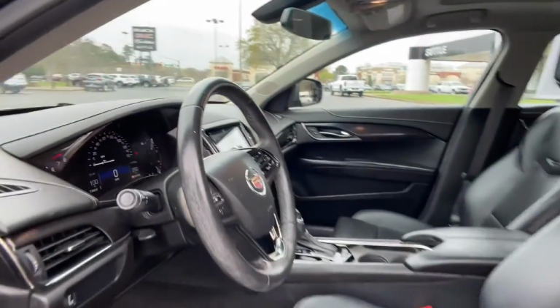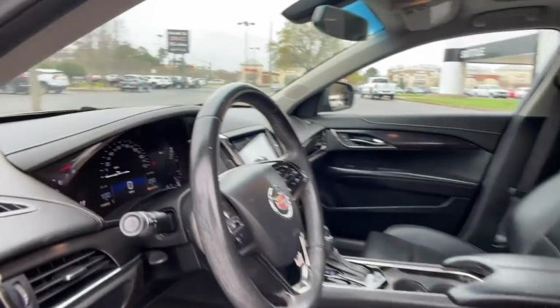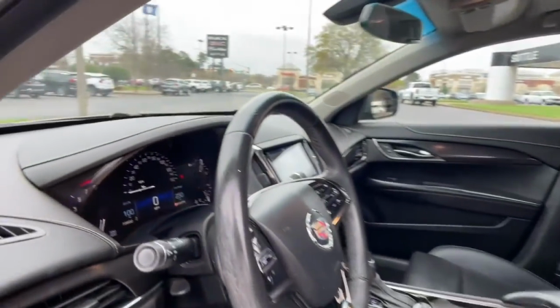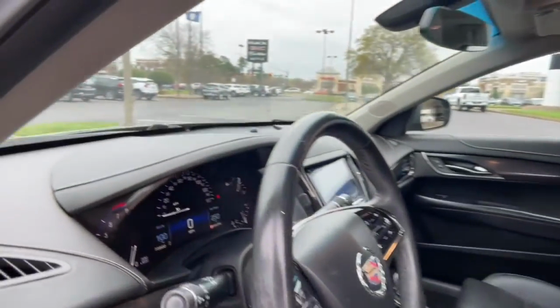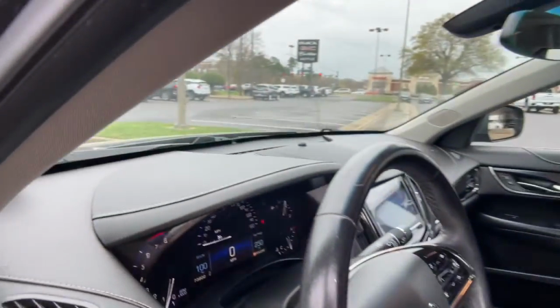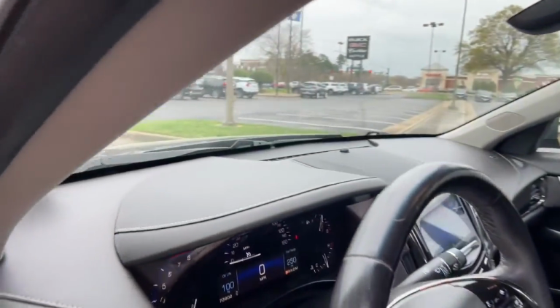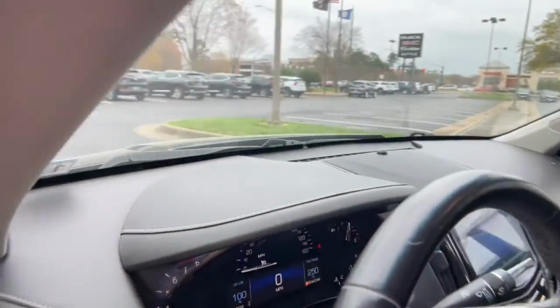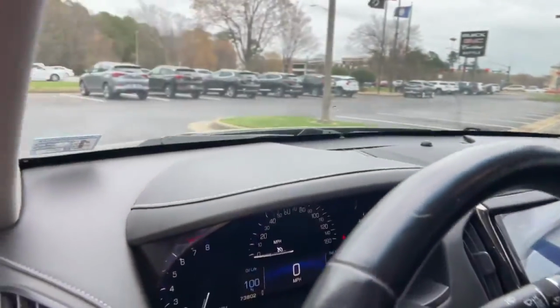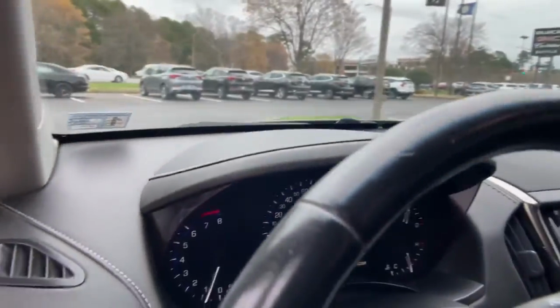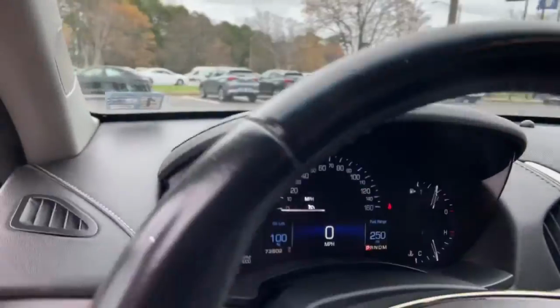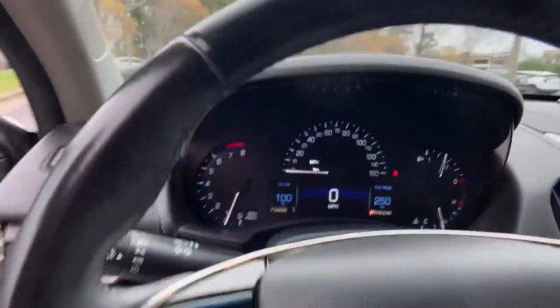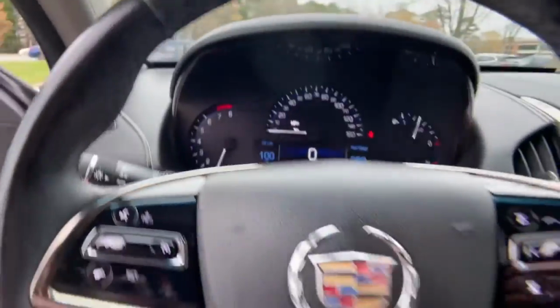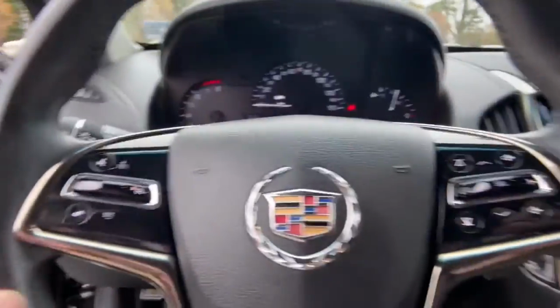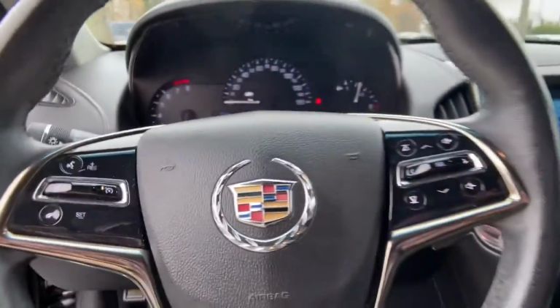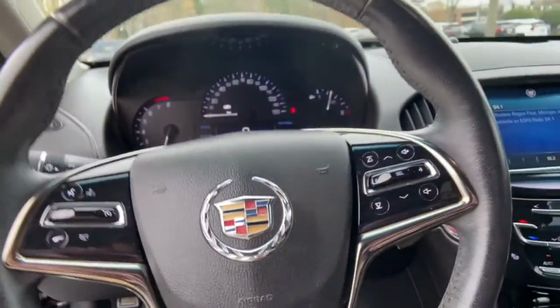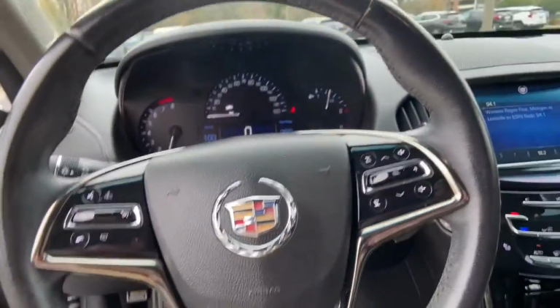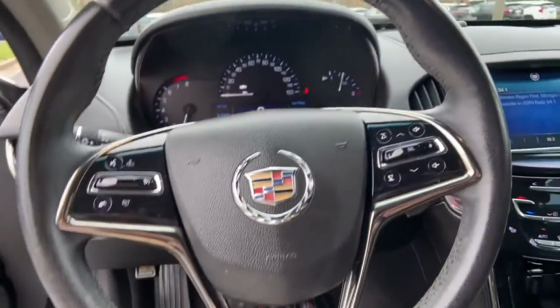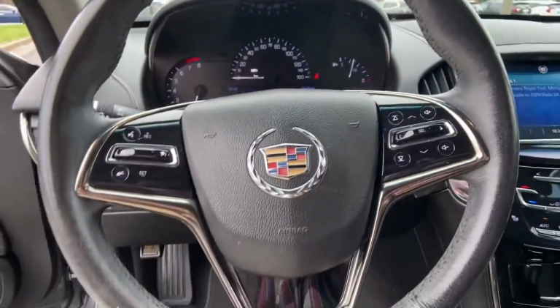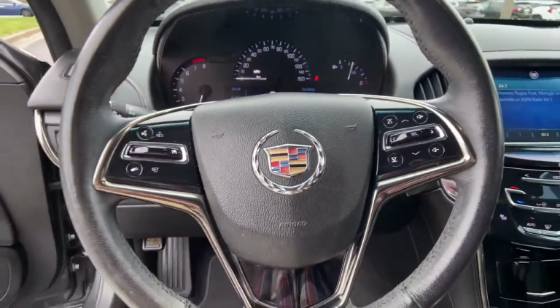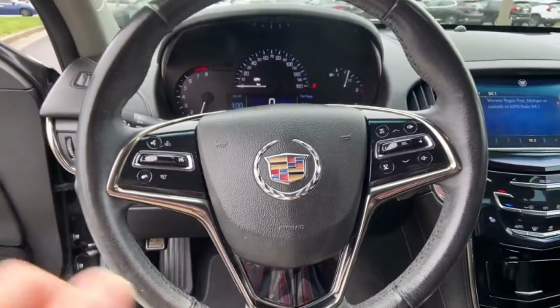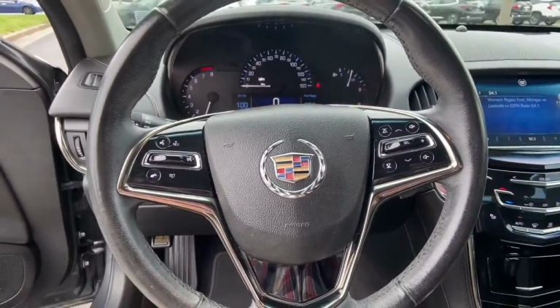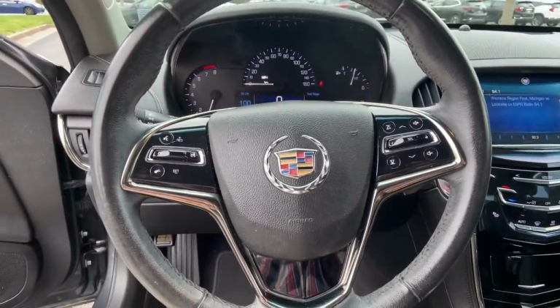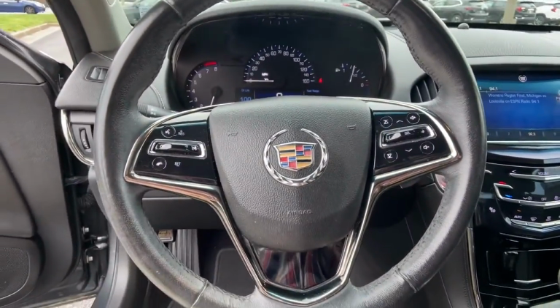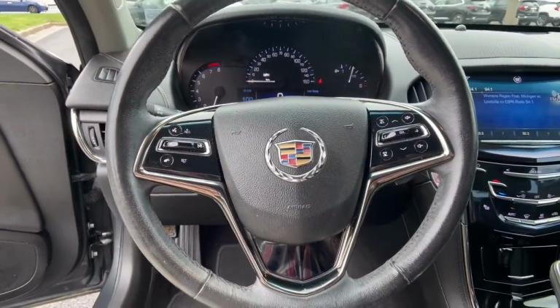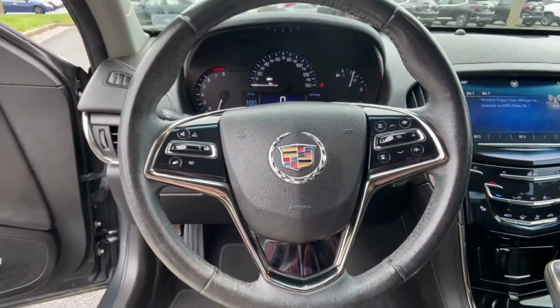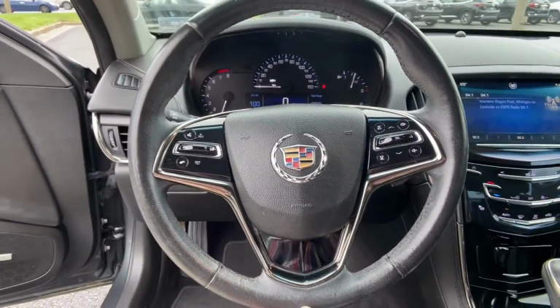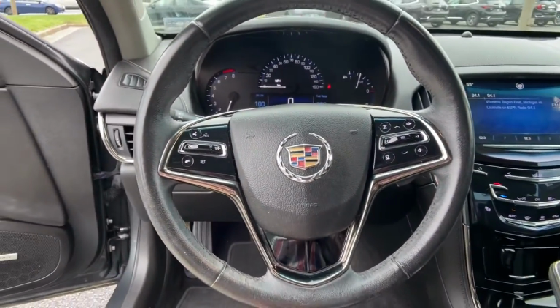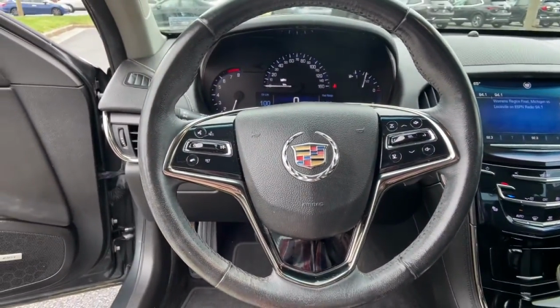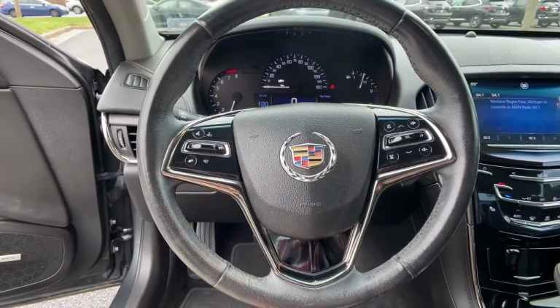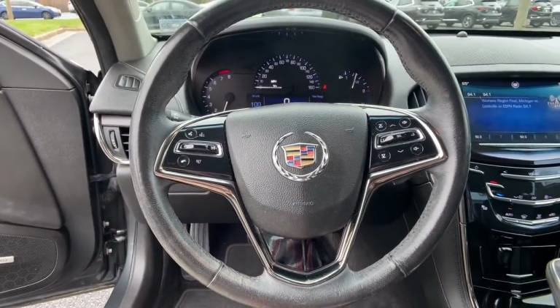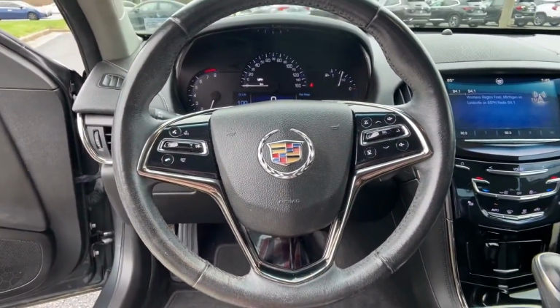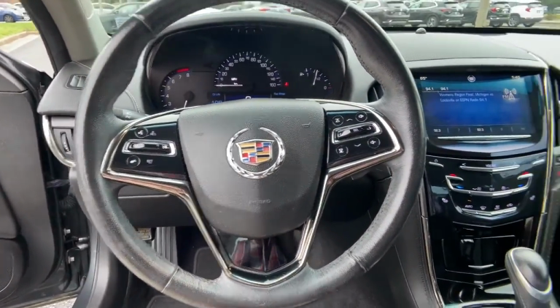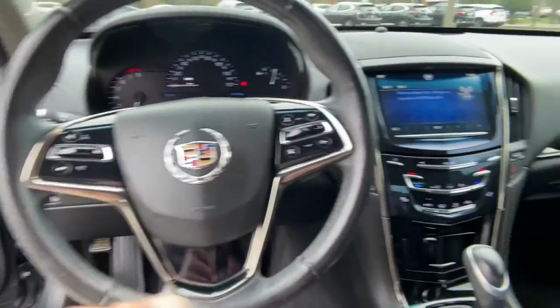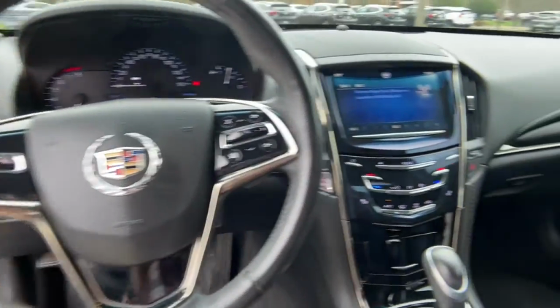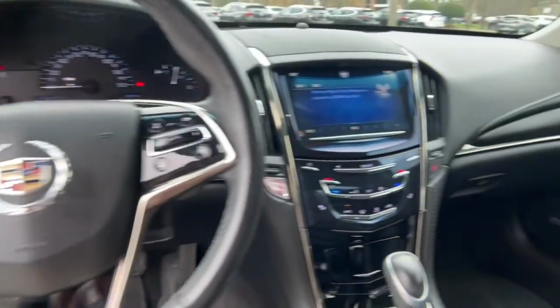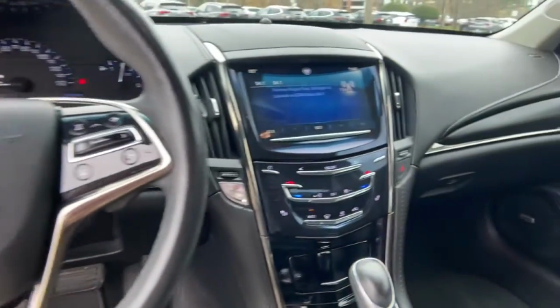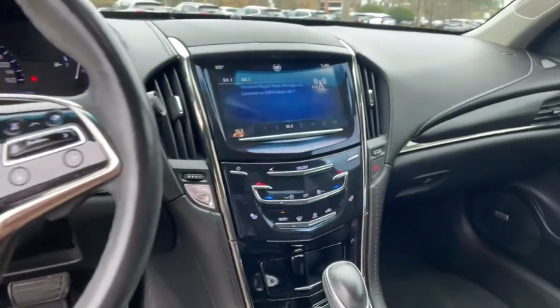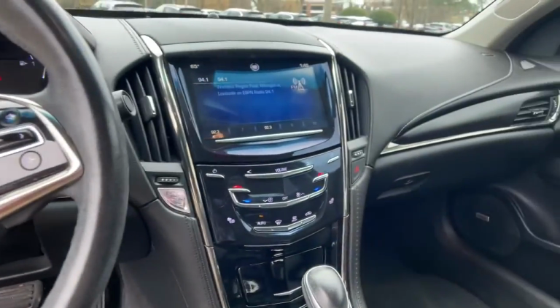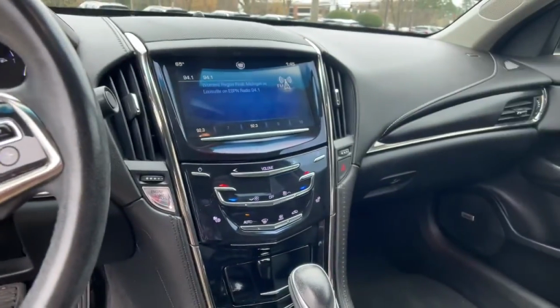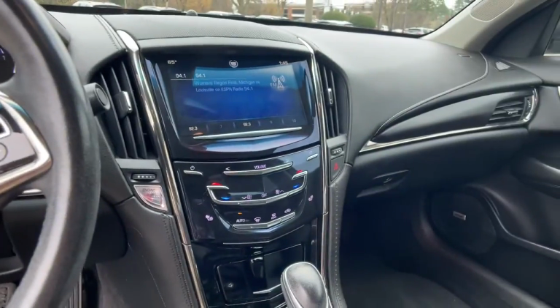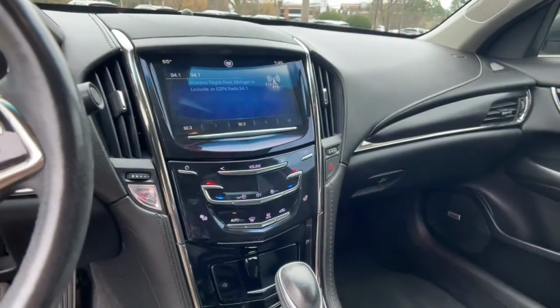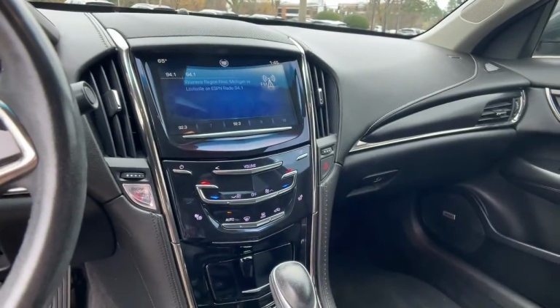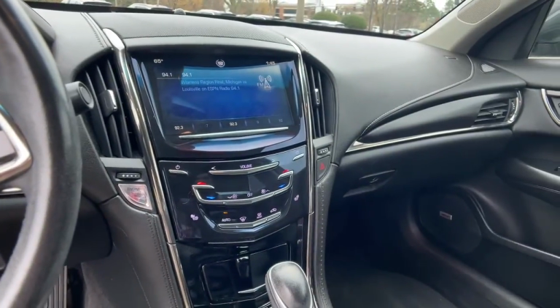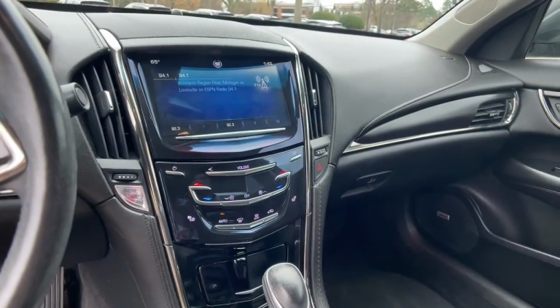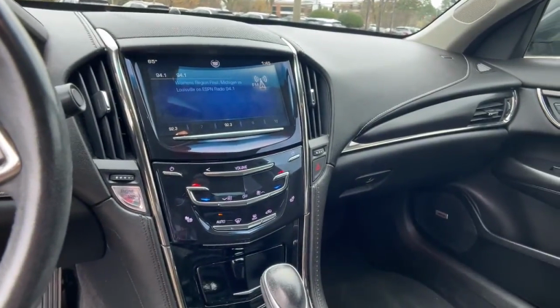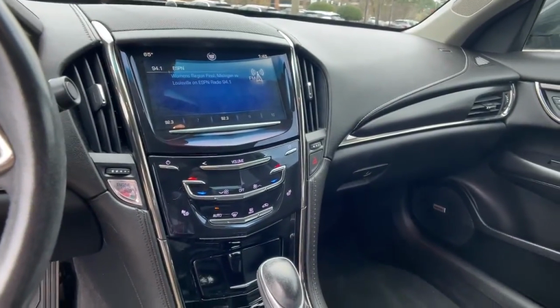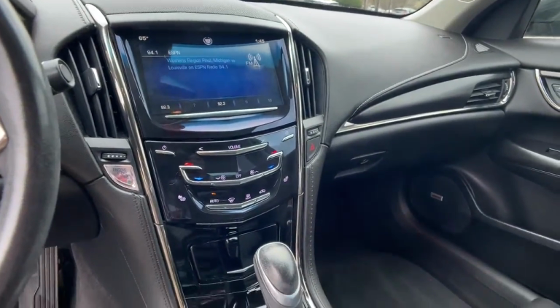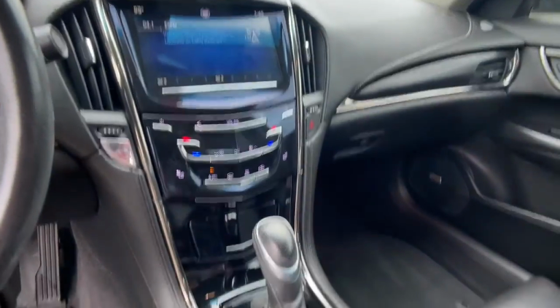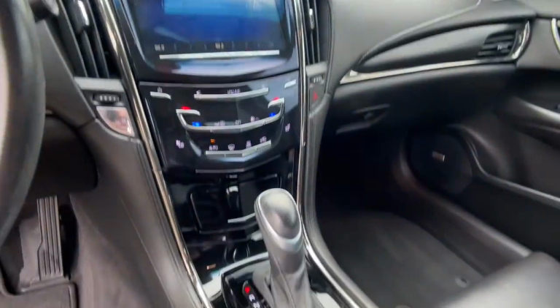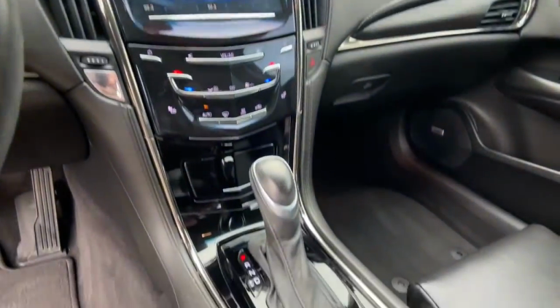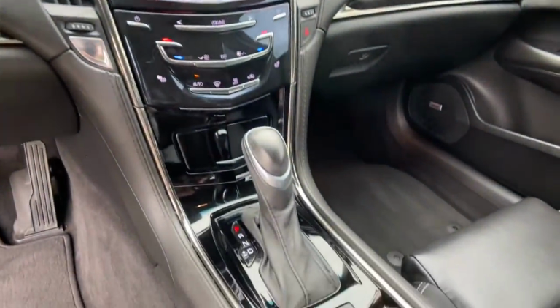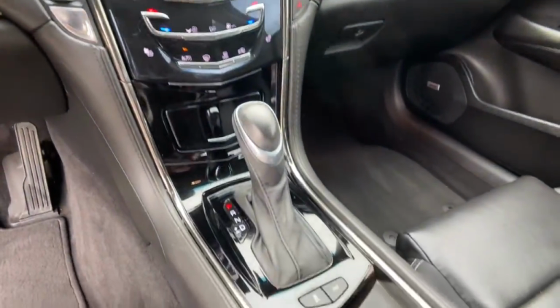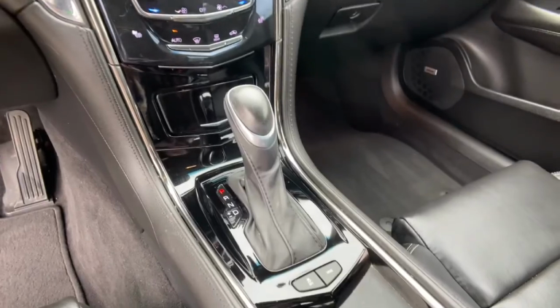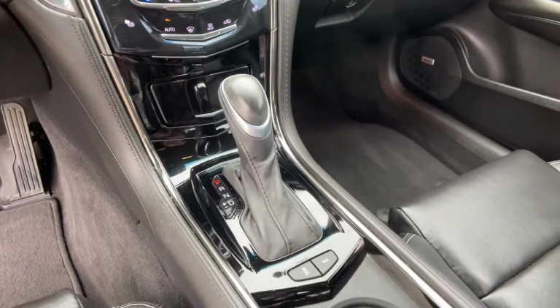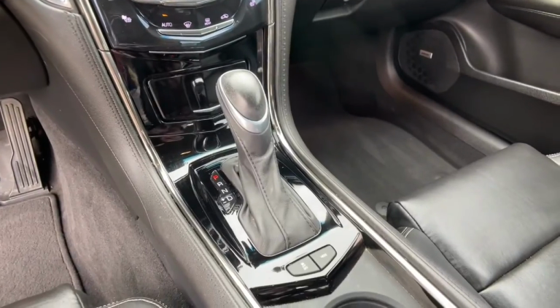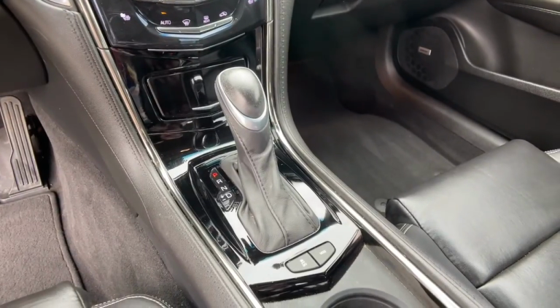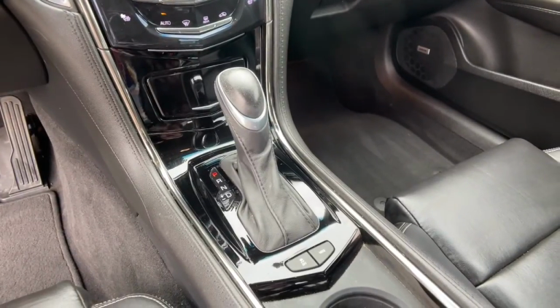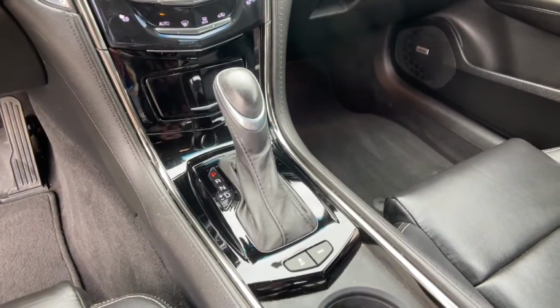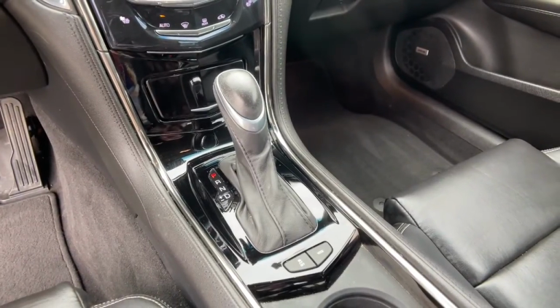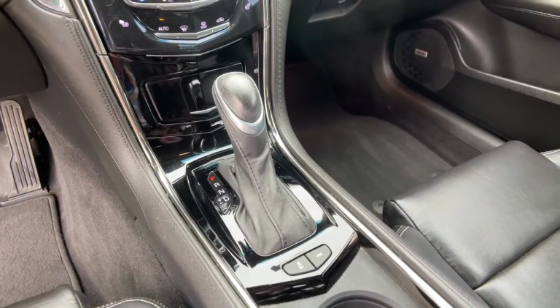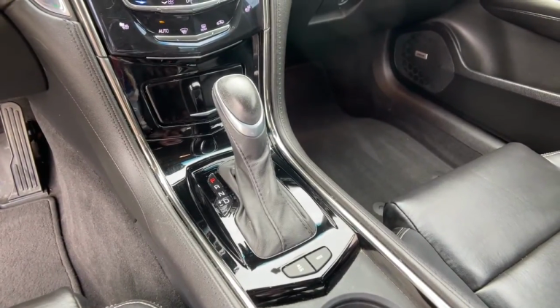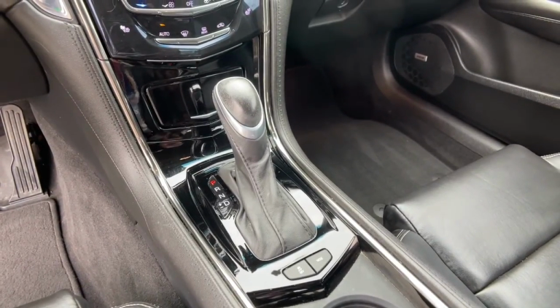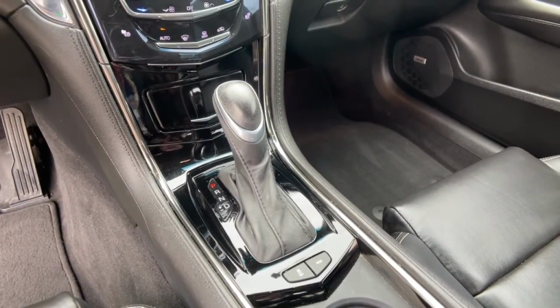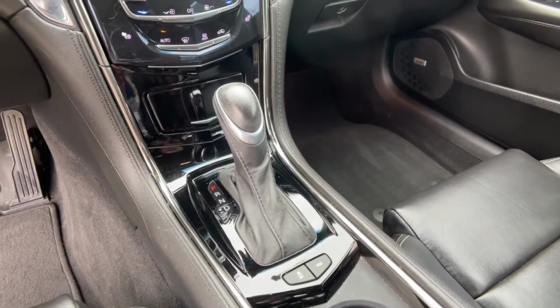Feel the exhilaration of driving an automobile that responds to your commands with precision and panache. Drive the ATS Coupe.